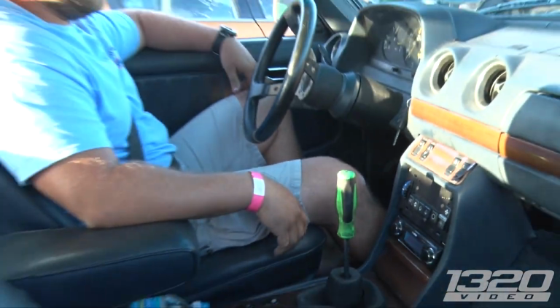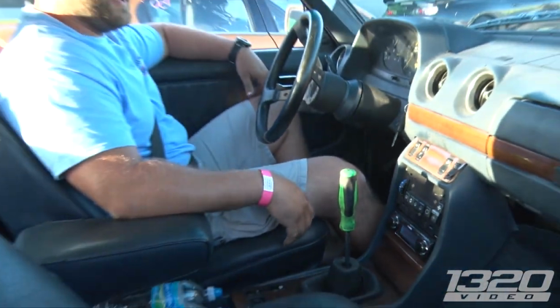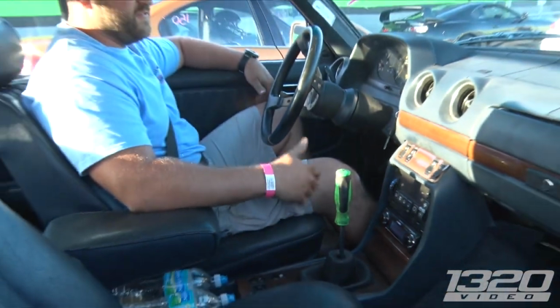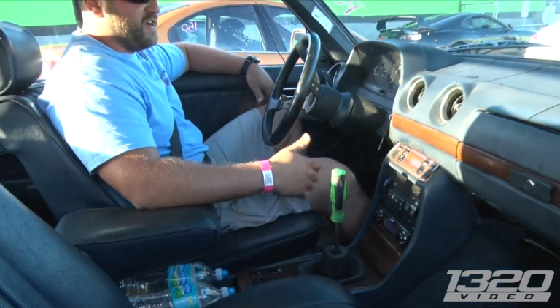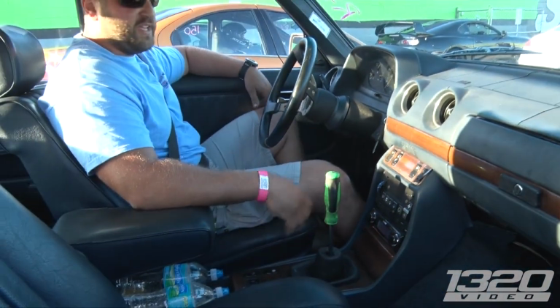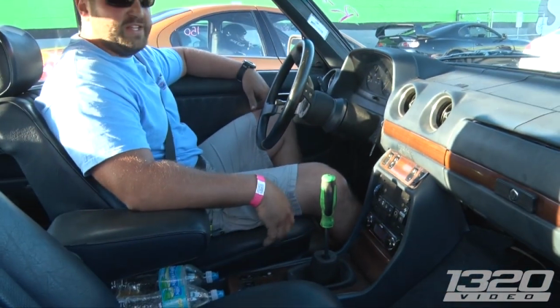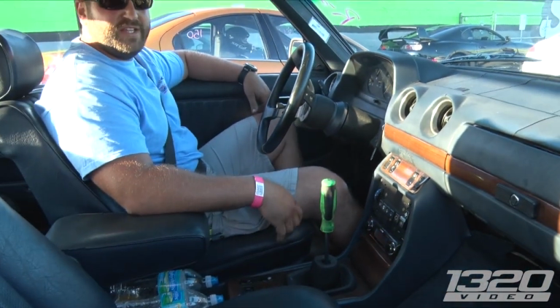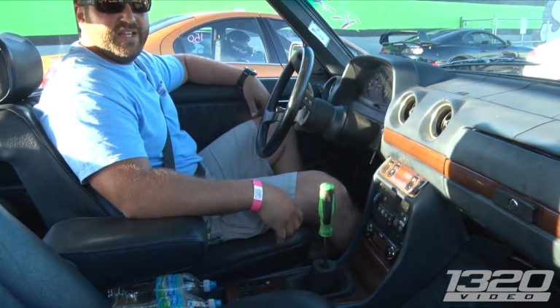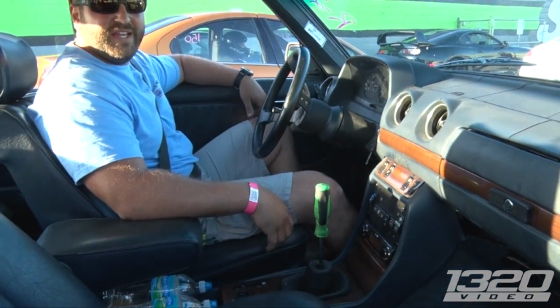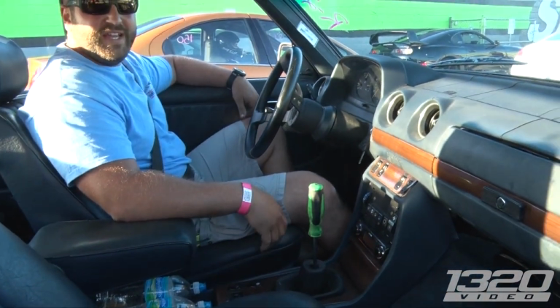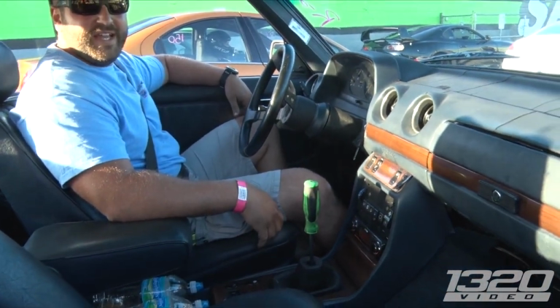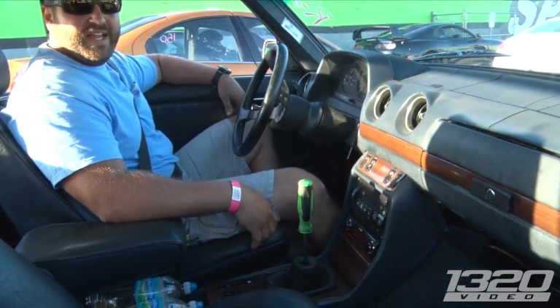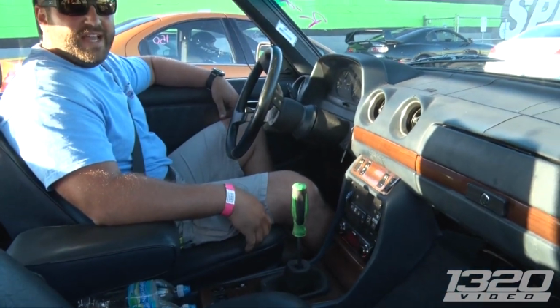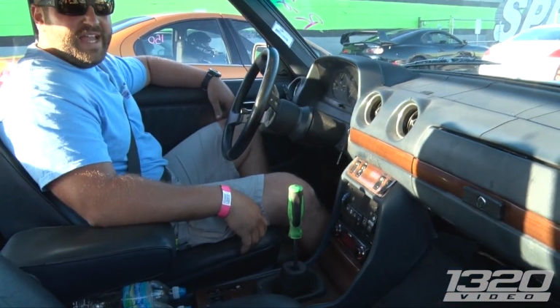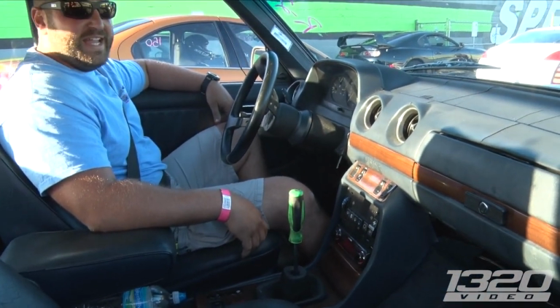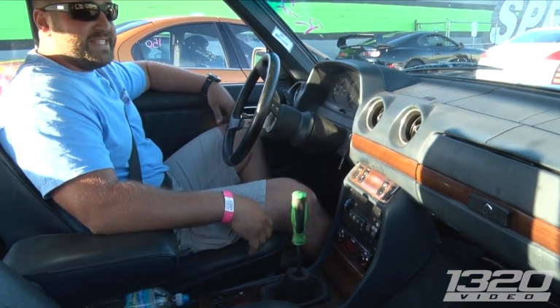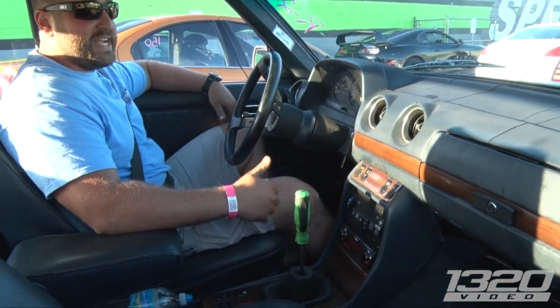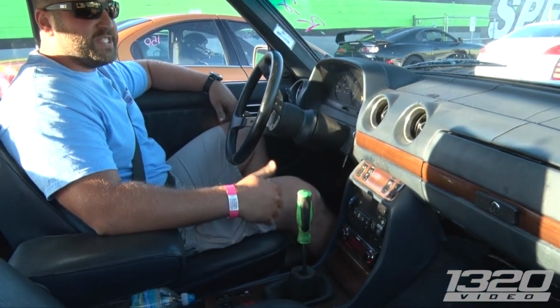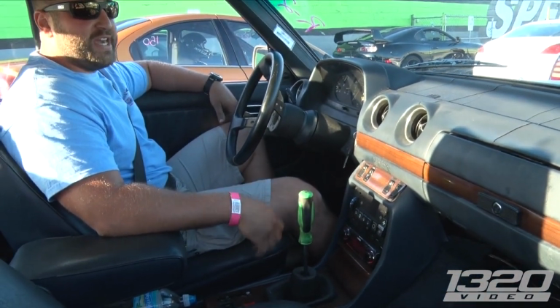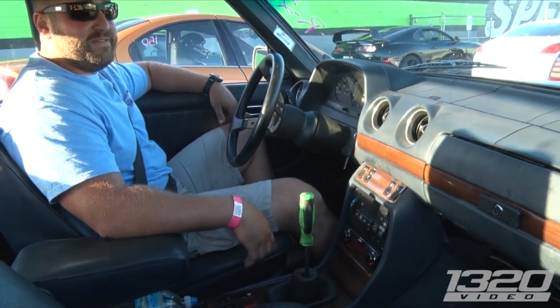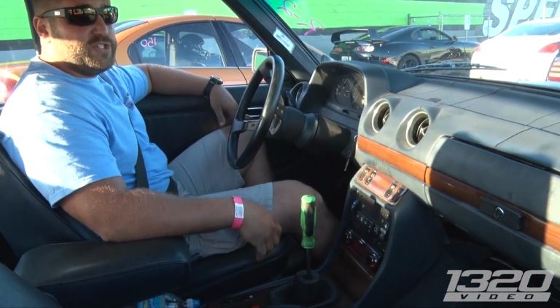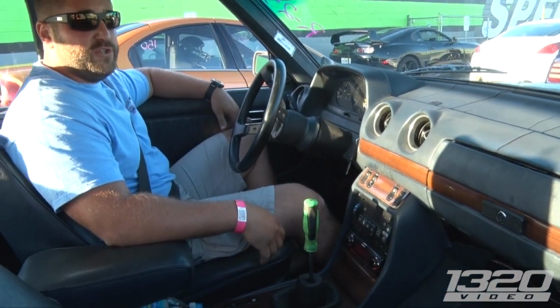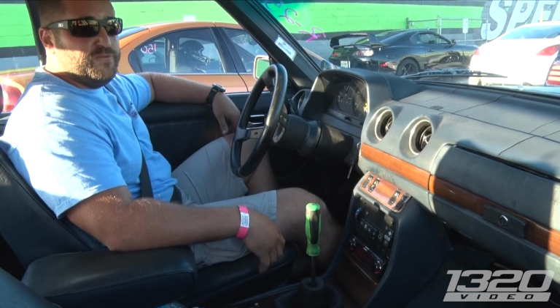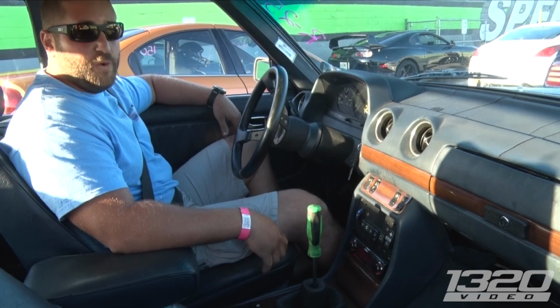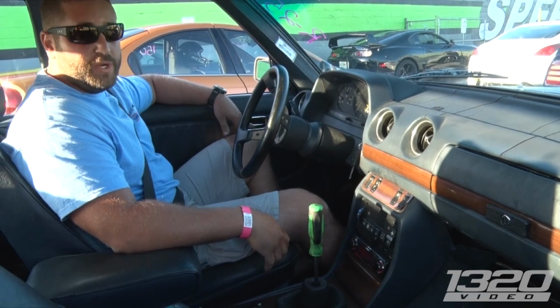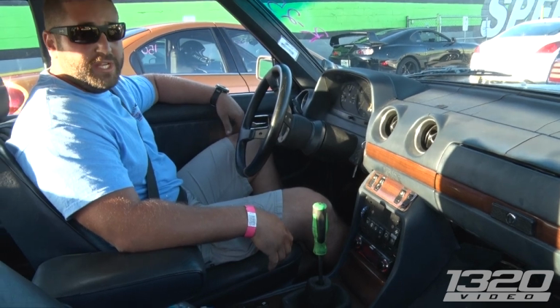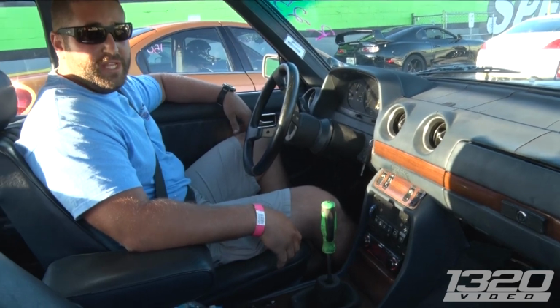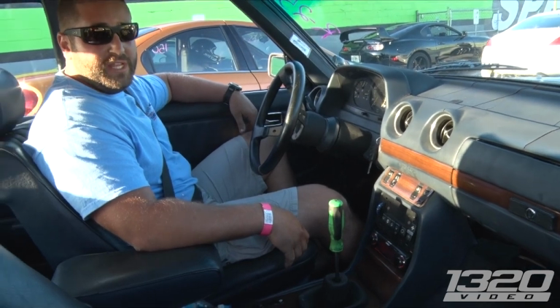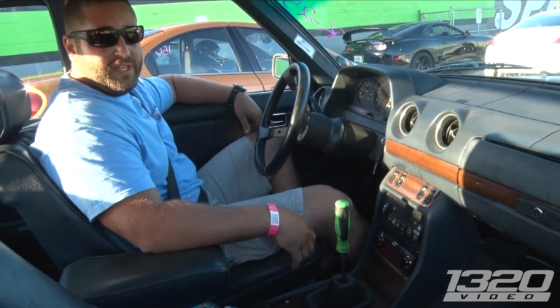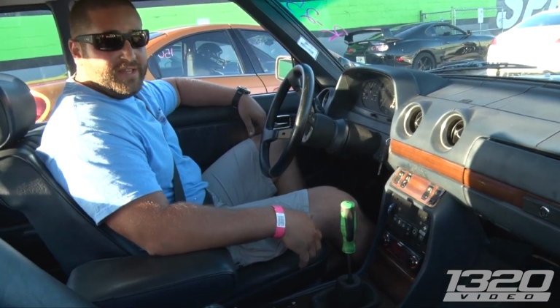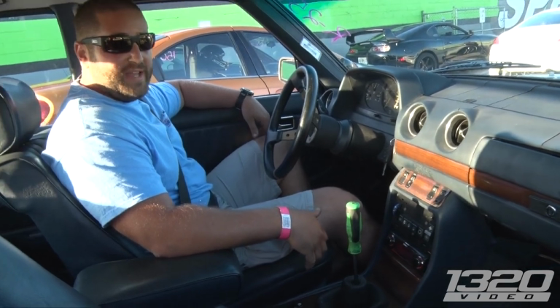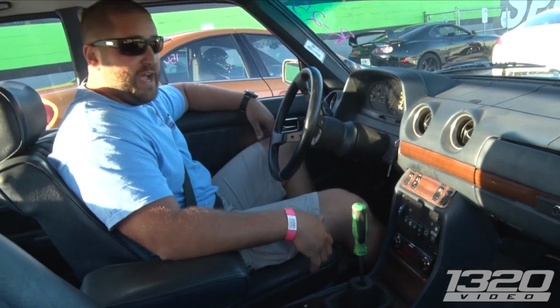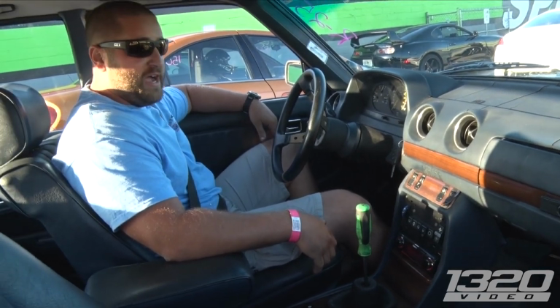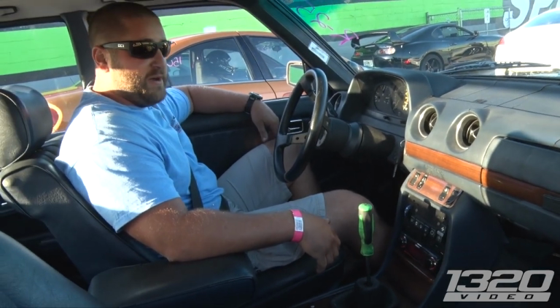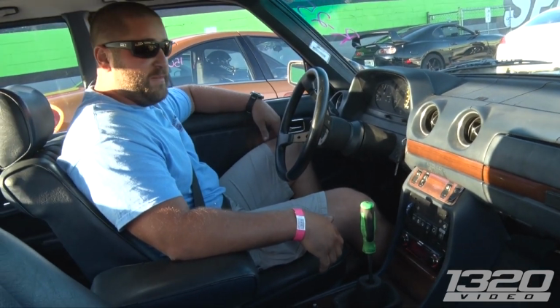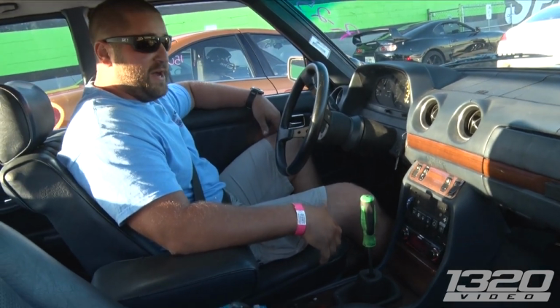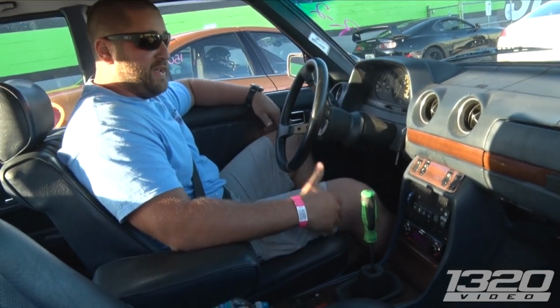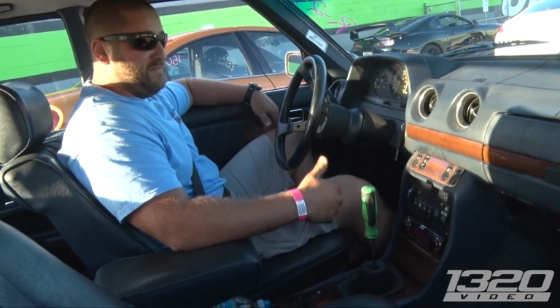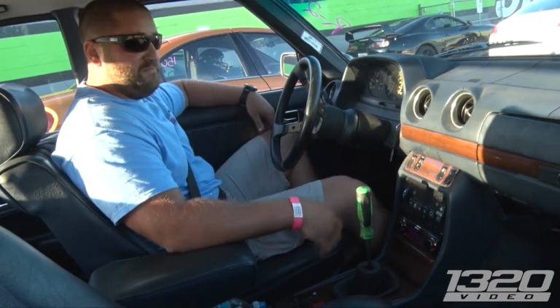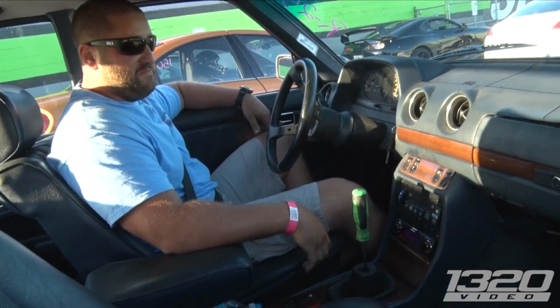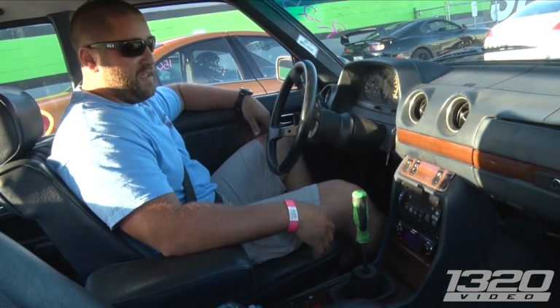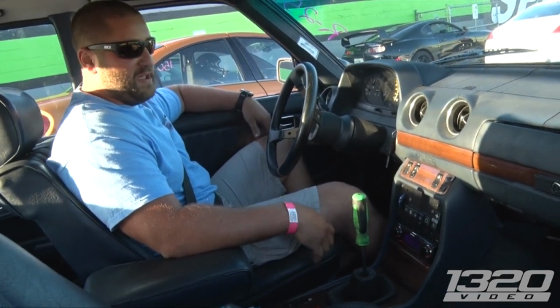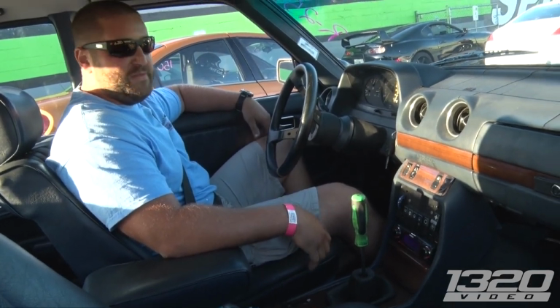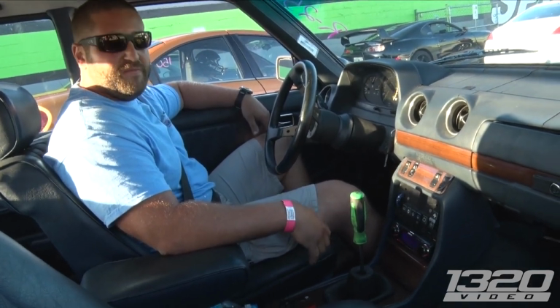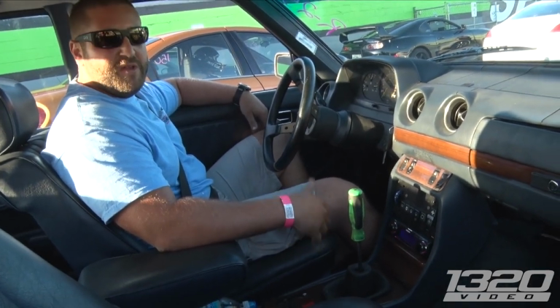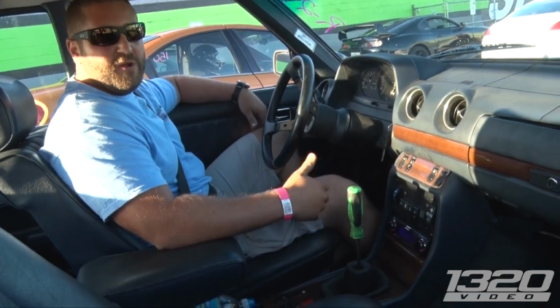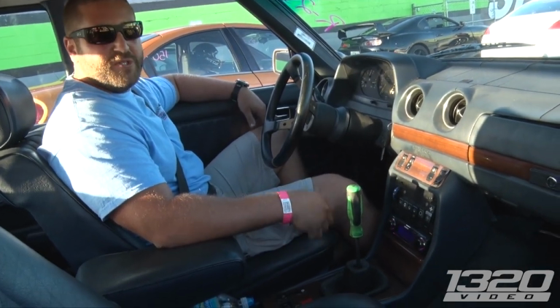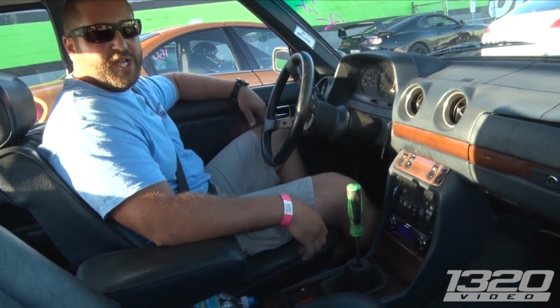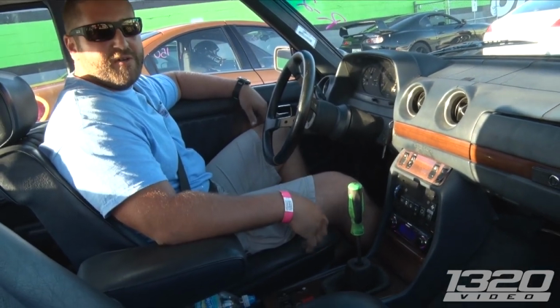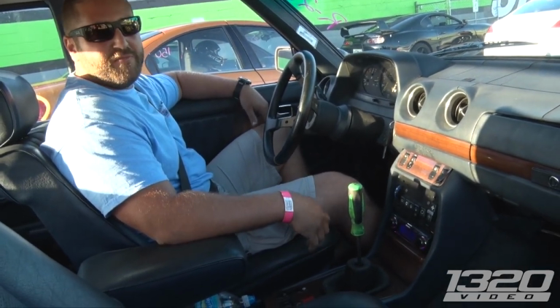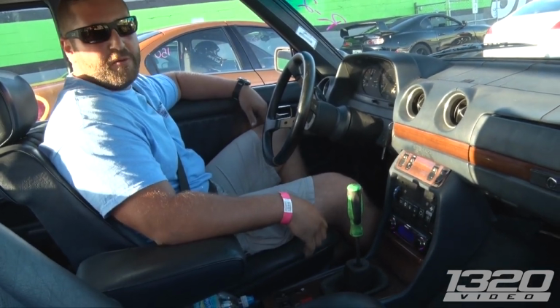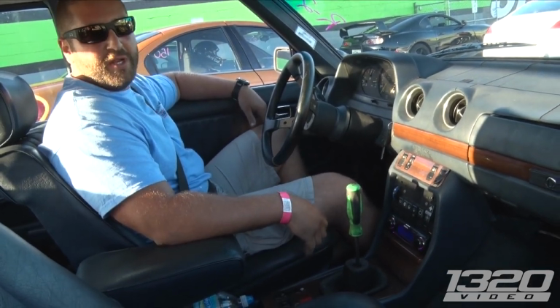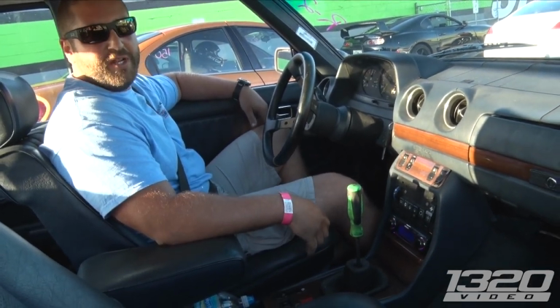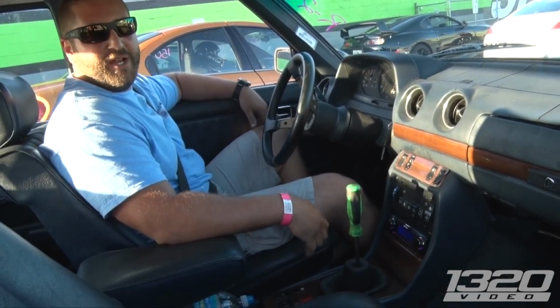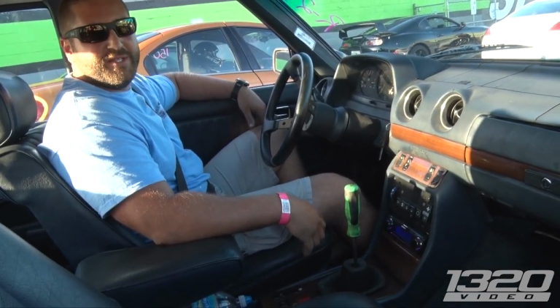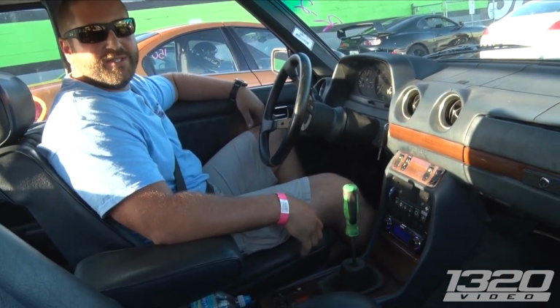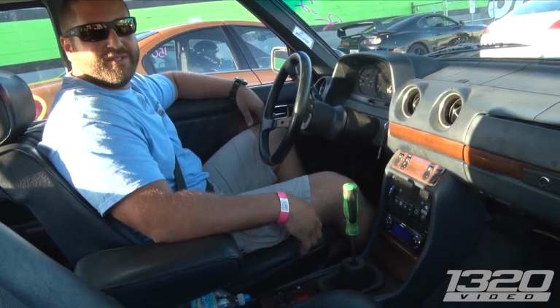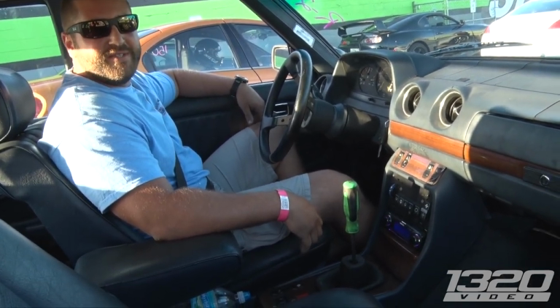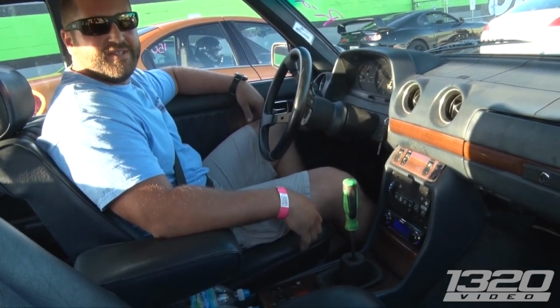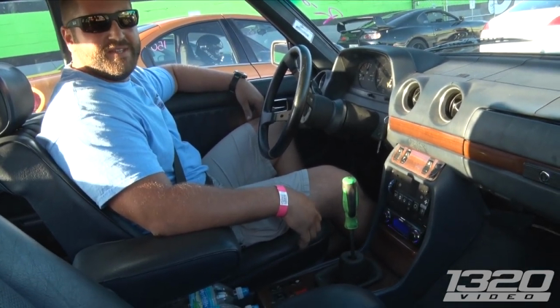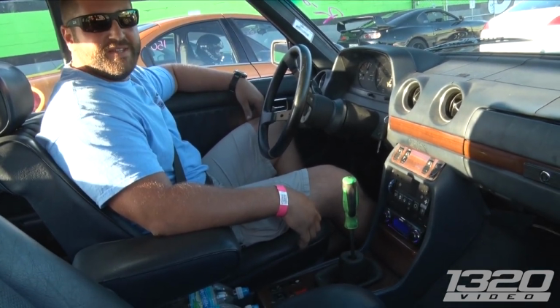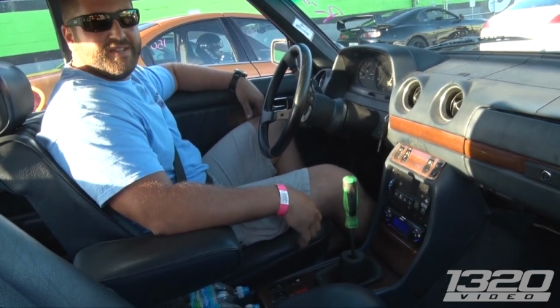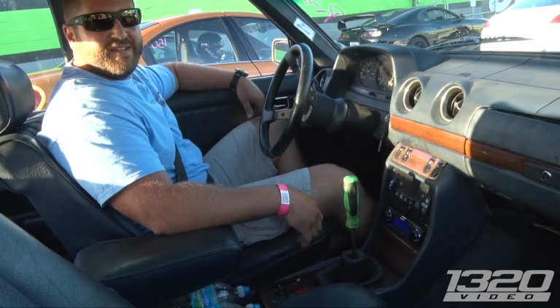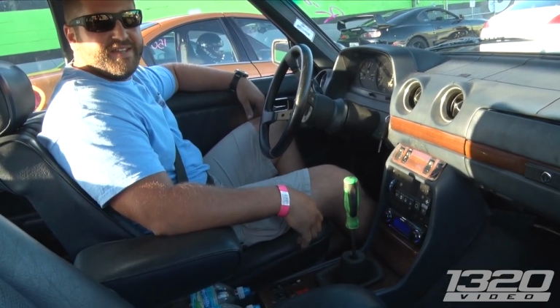Which transmission is it? It's actually out of a 240D, but it holds up for what it does. That's badass.